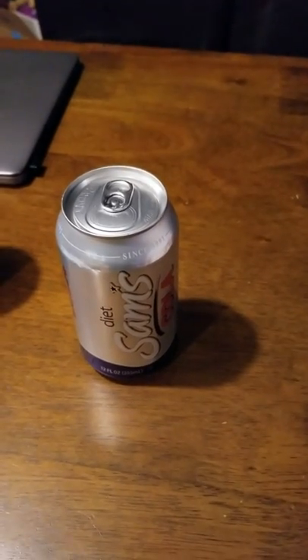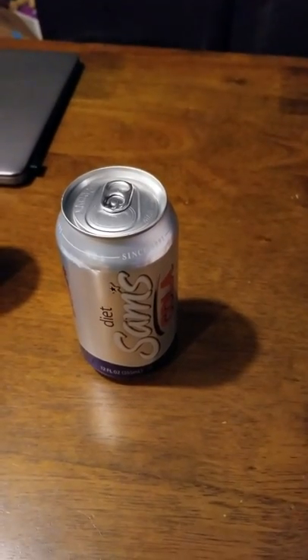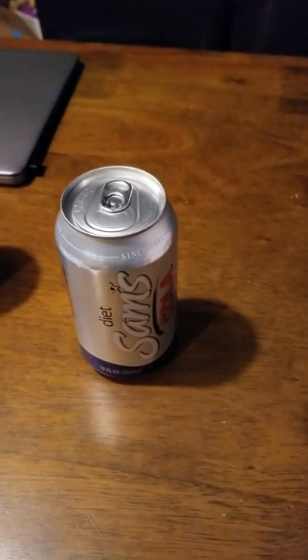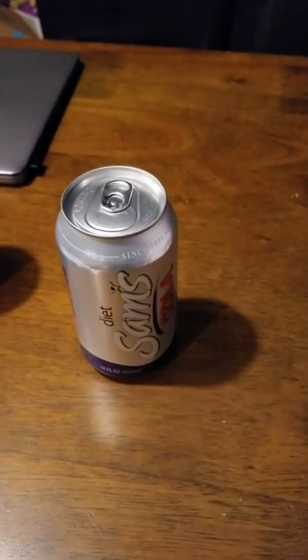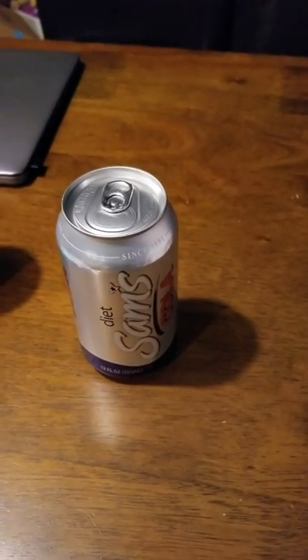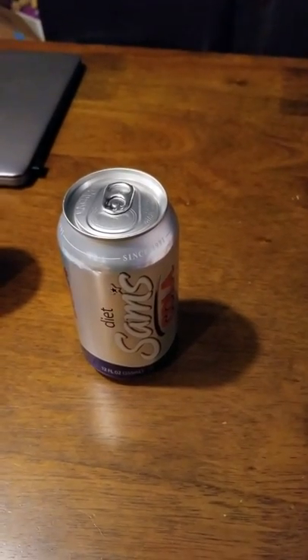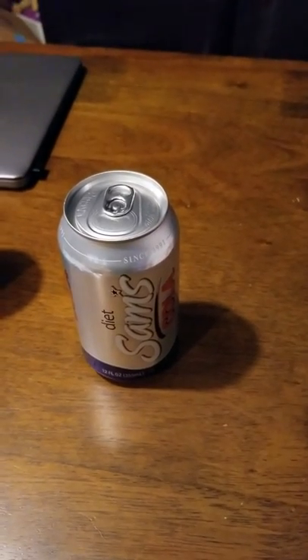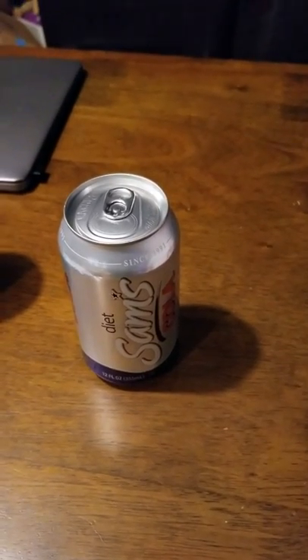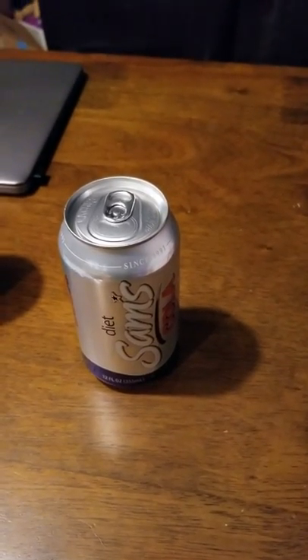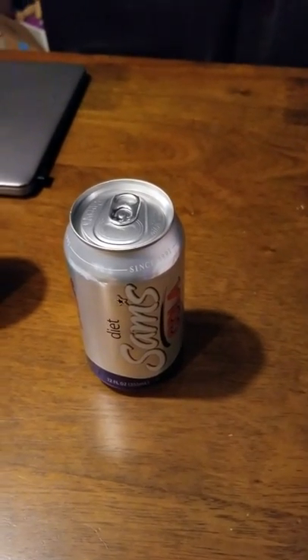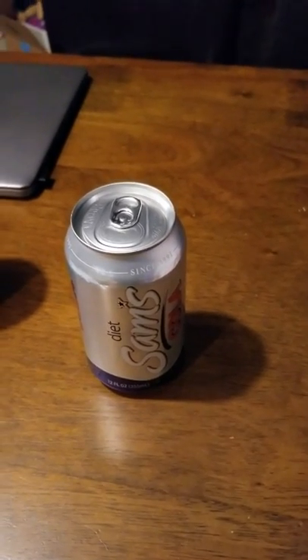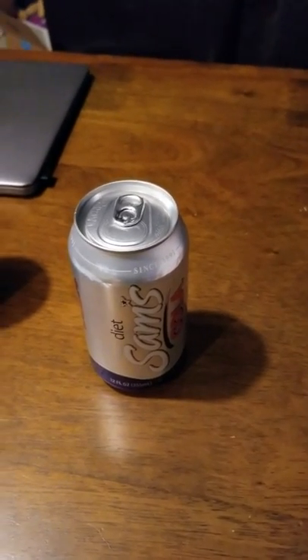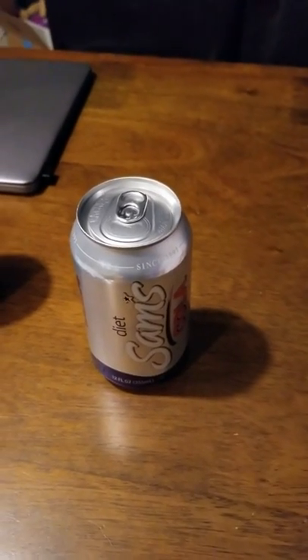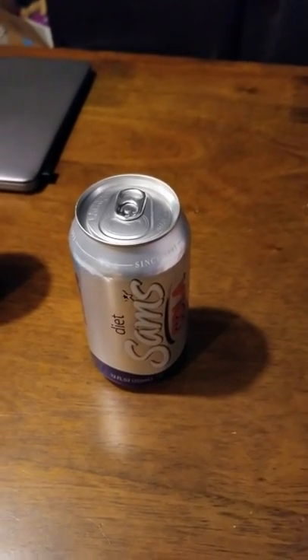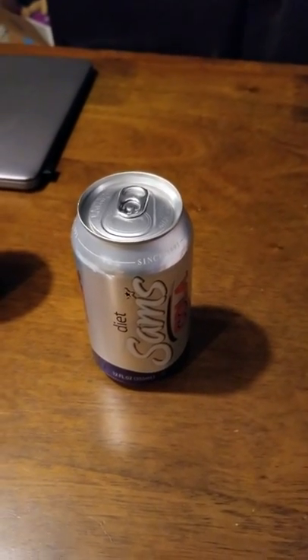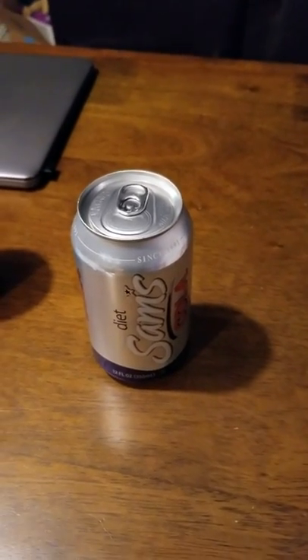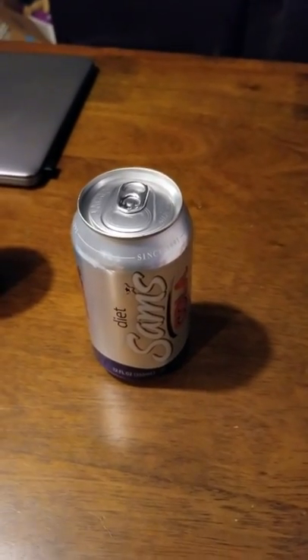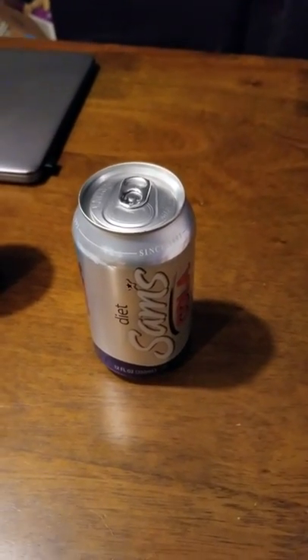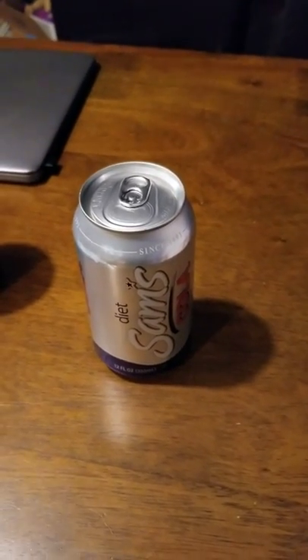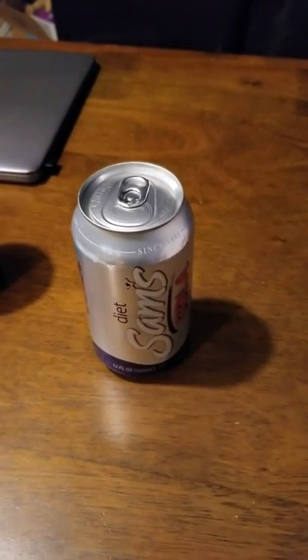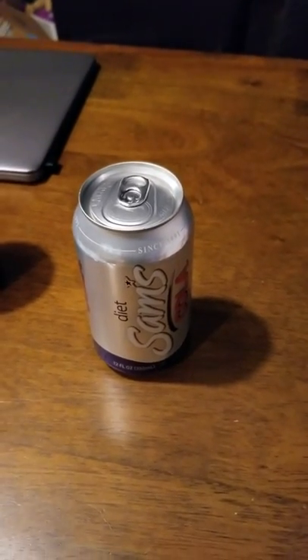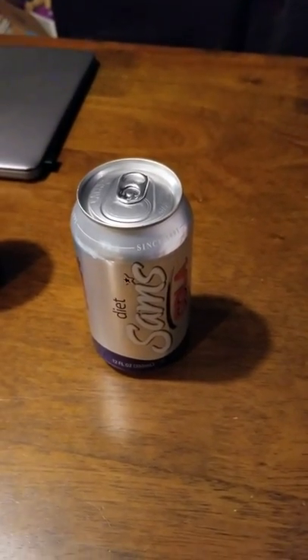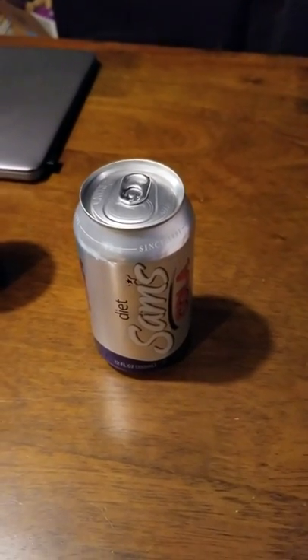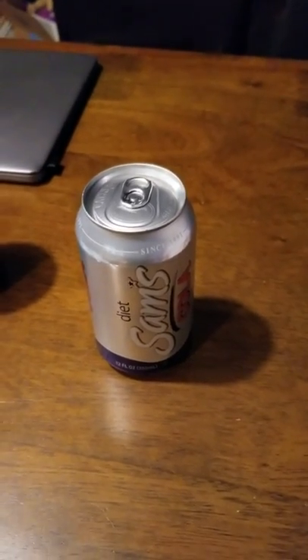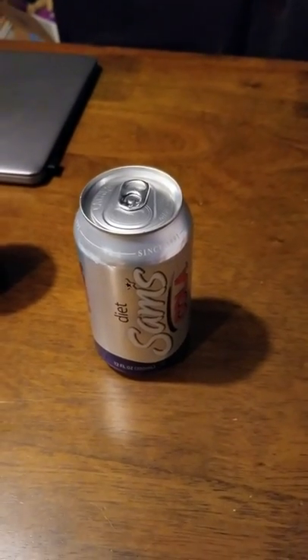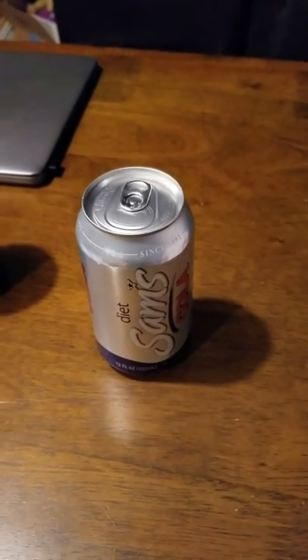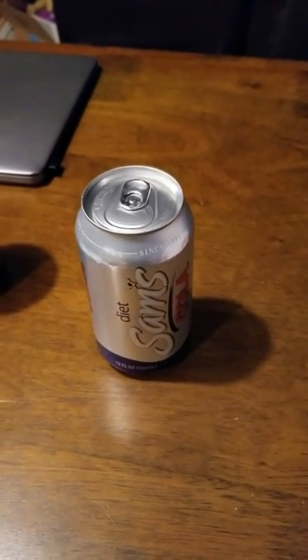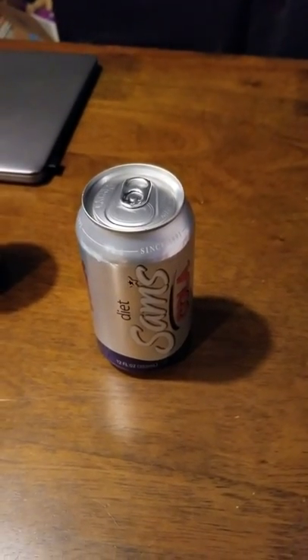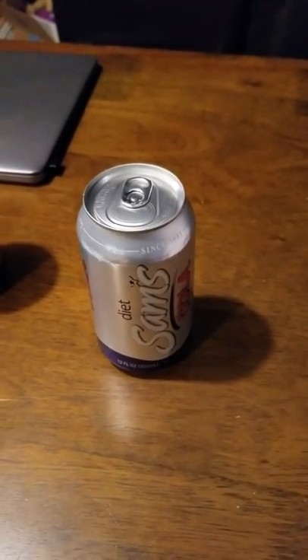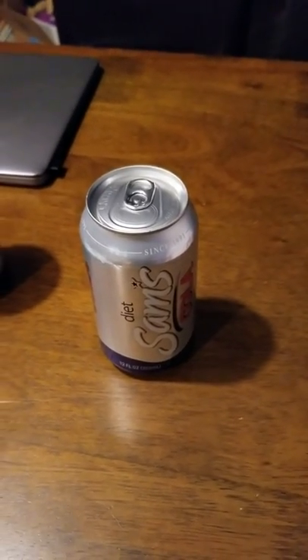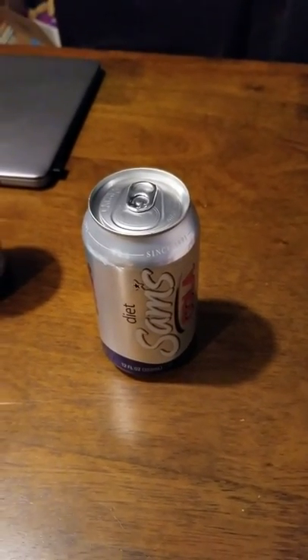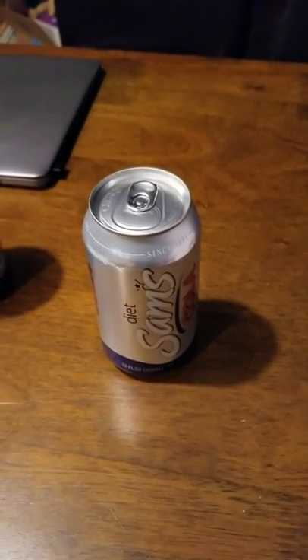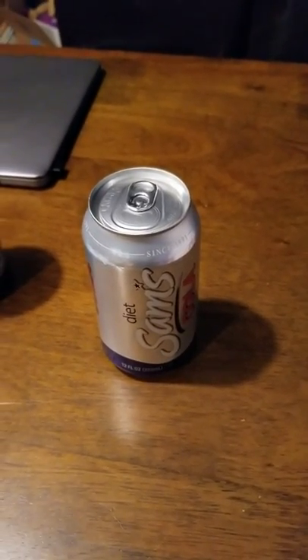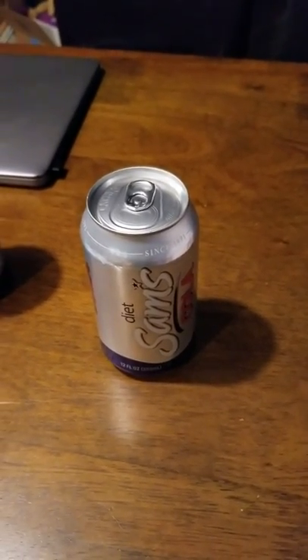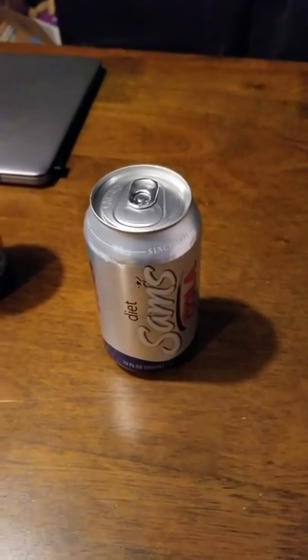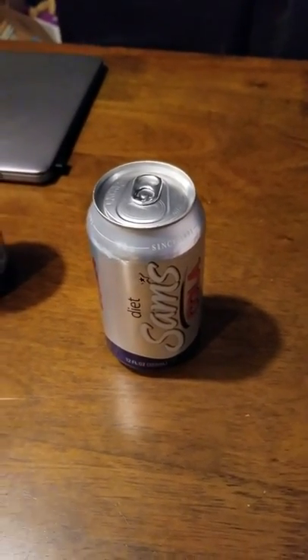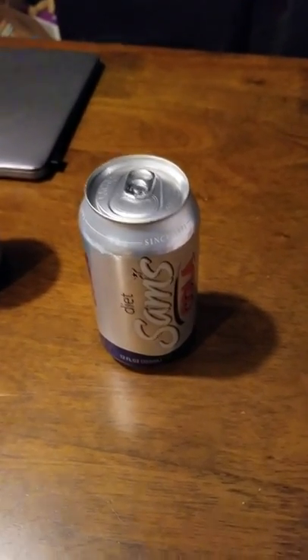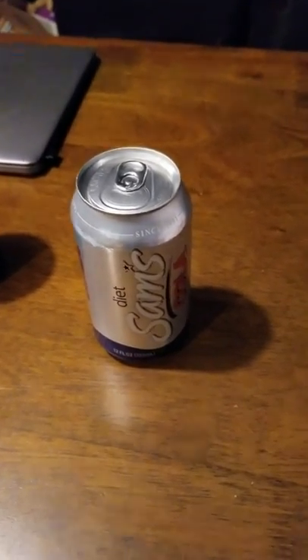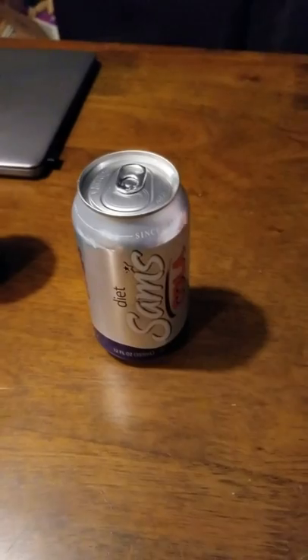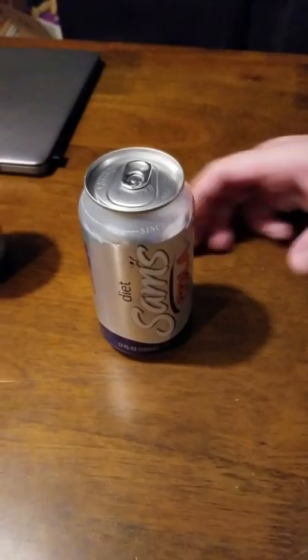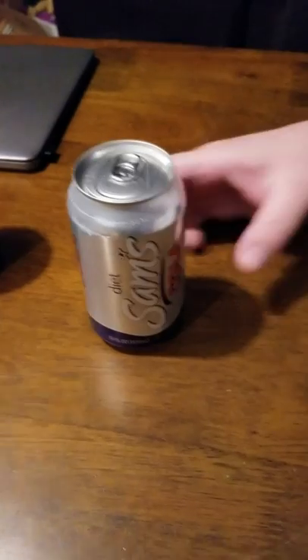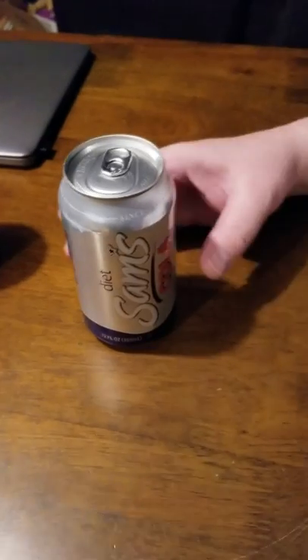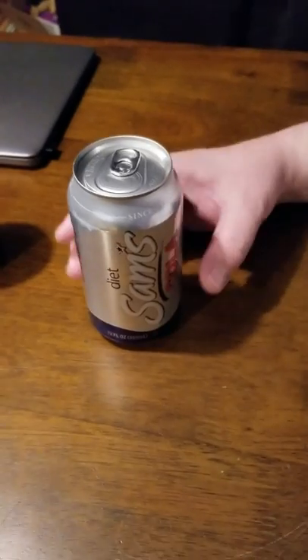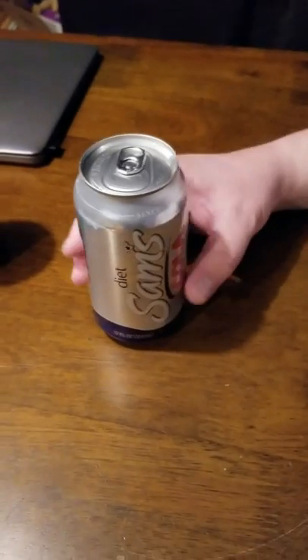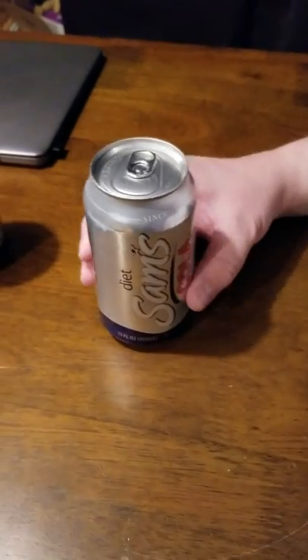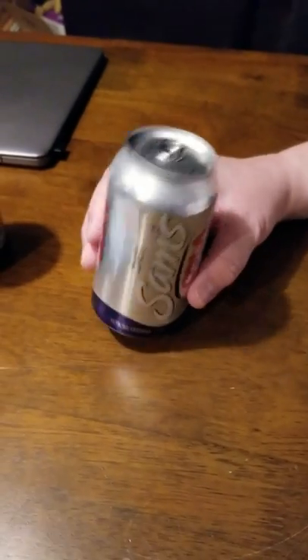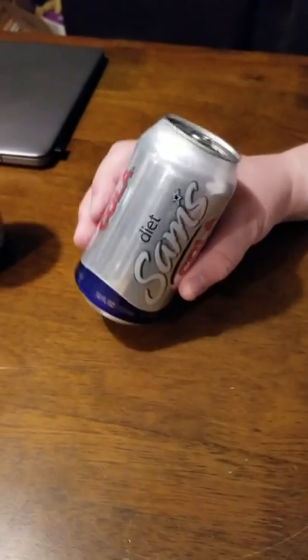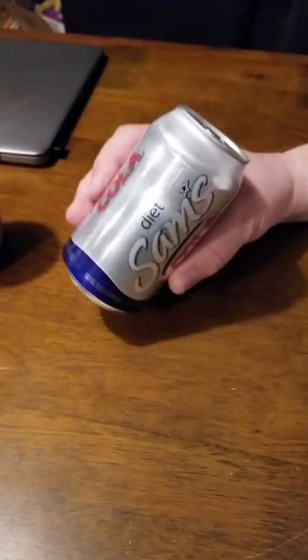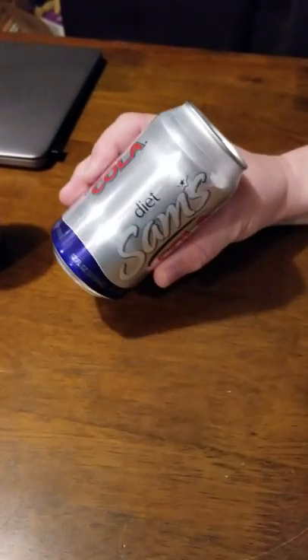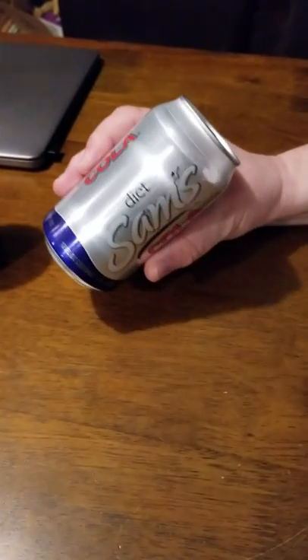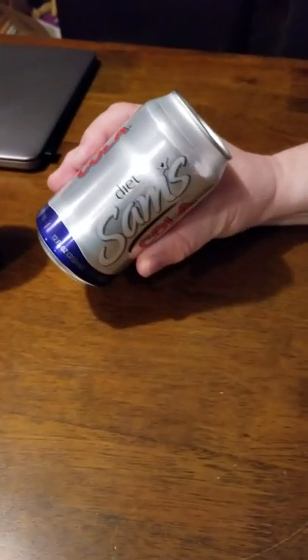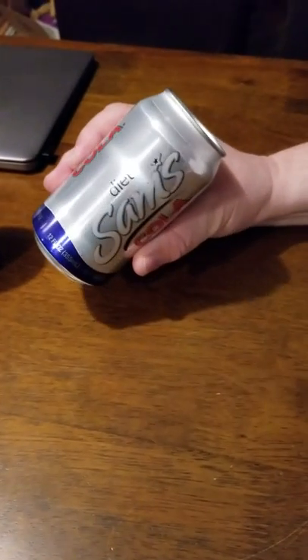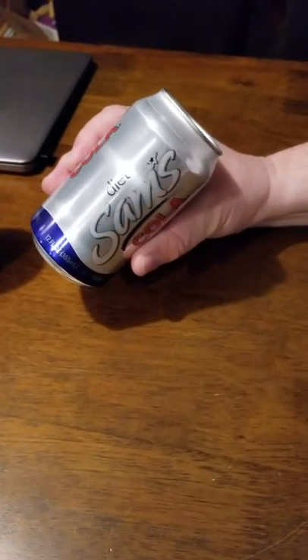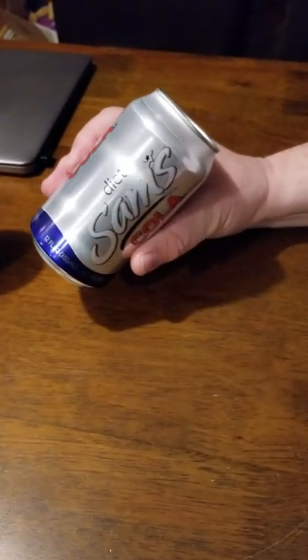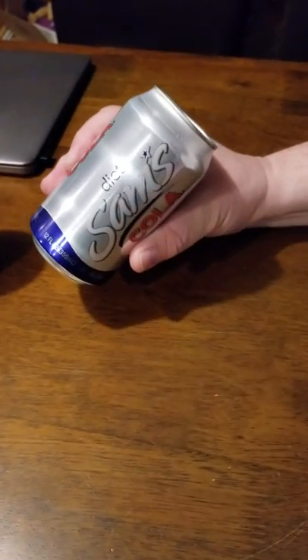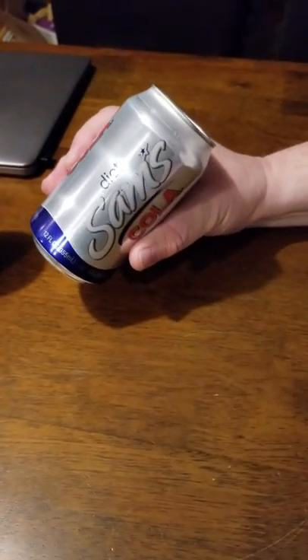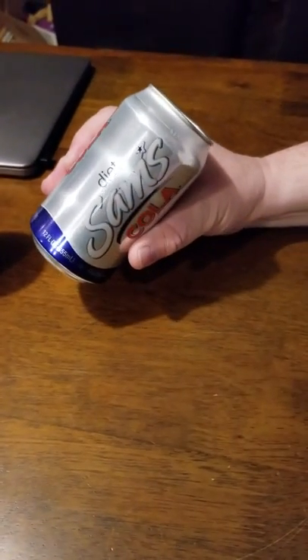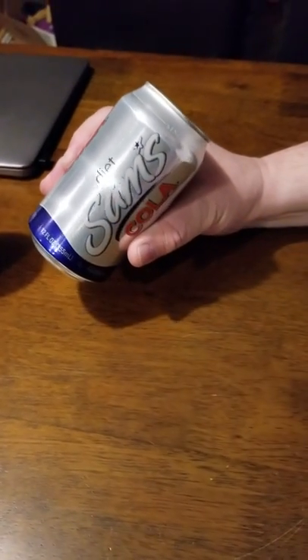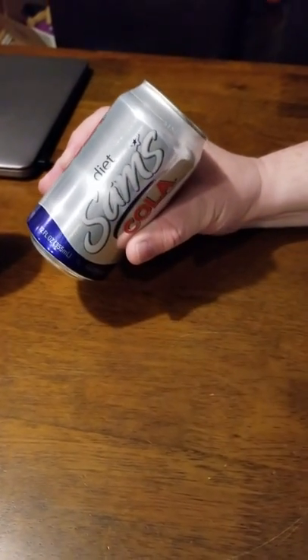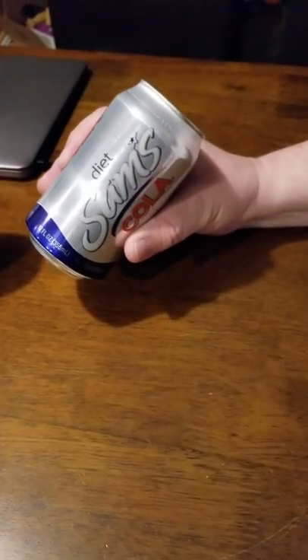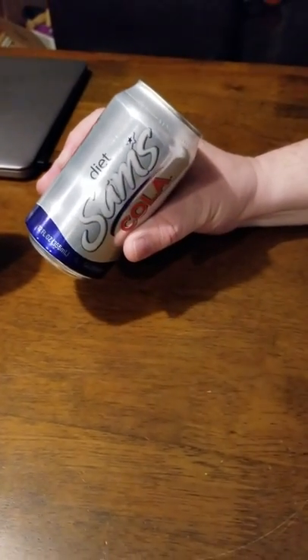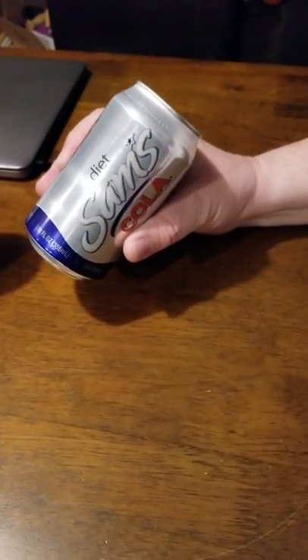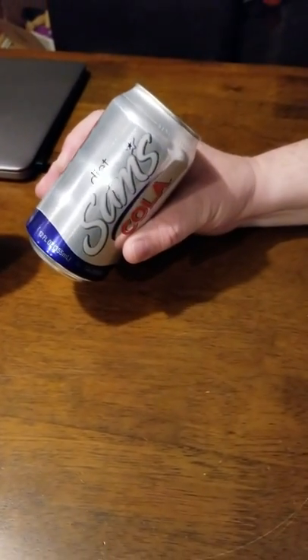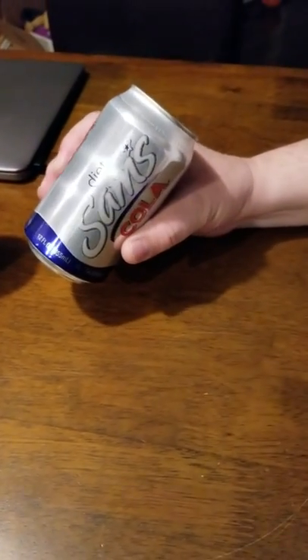Hello Internetland! Today we're going to do an unboxing video of Diet Sam's Cola.